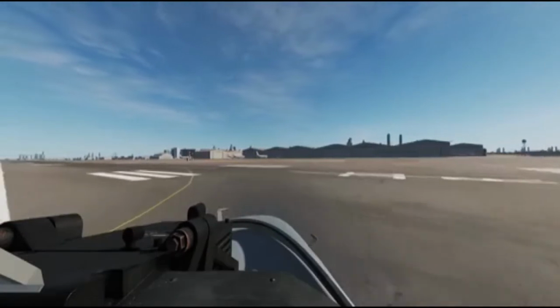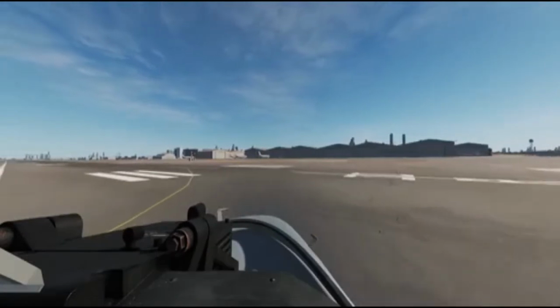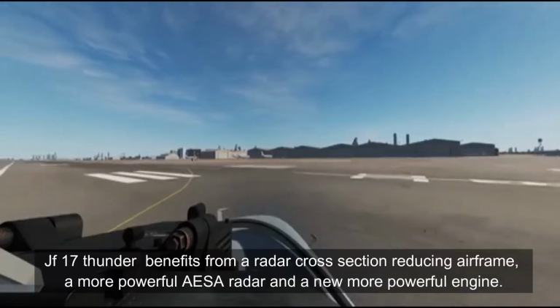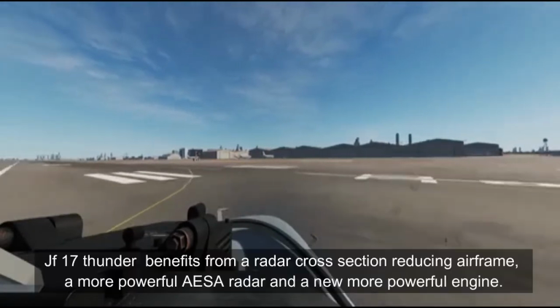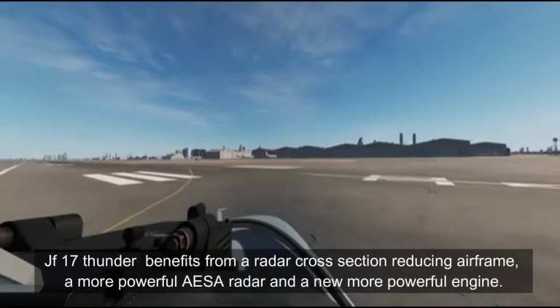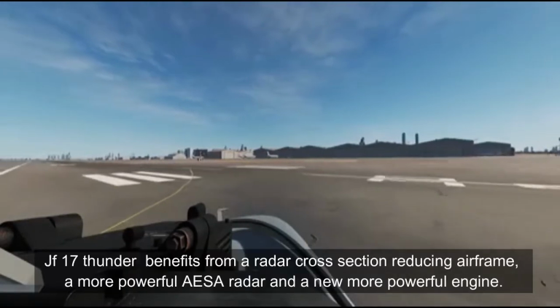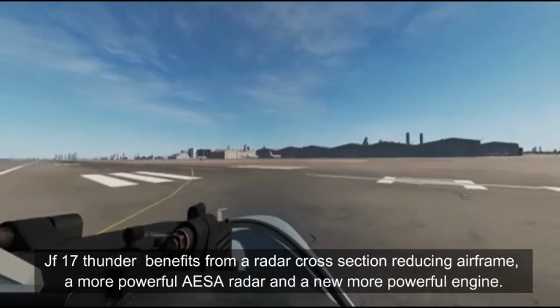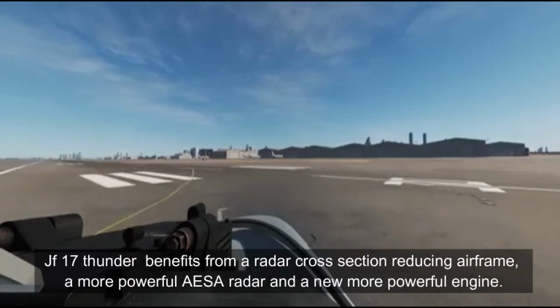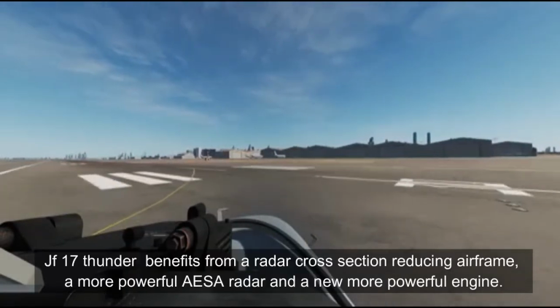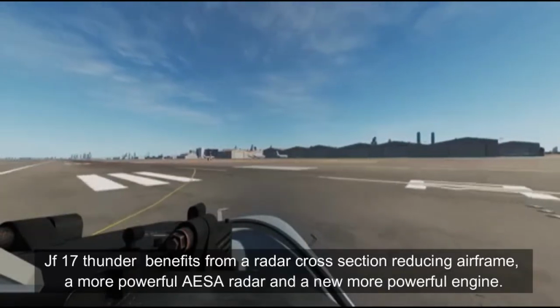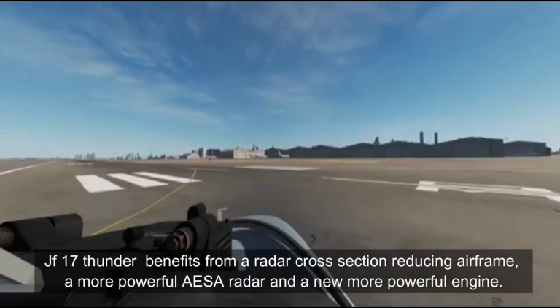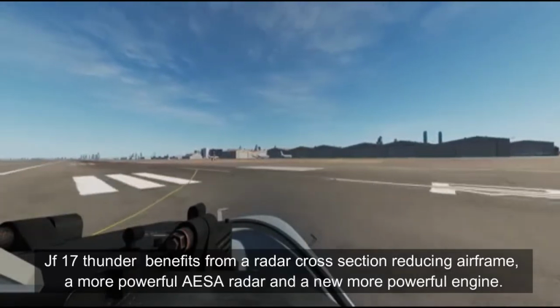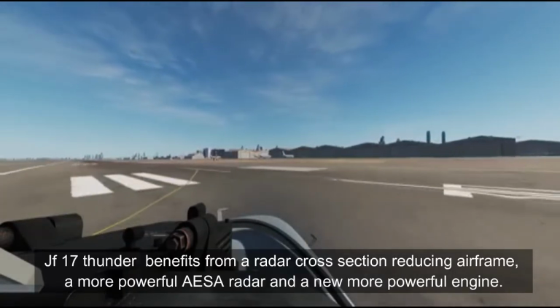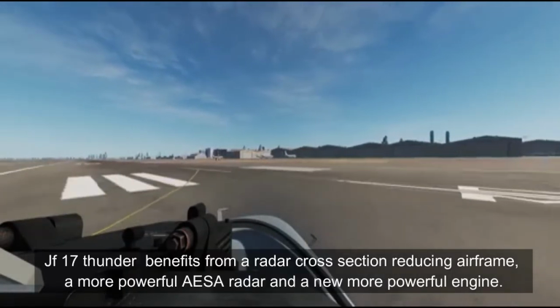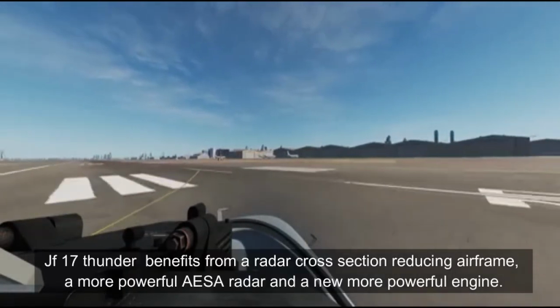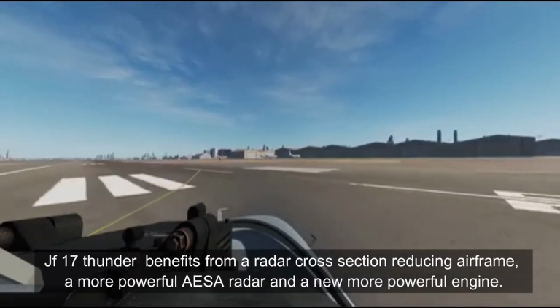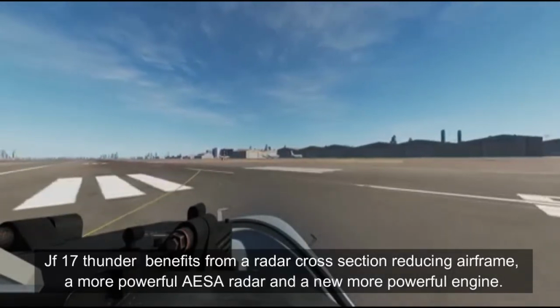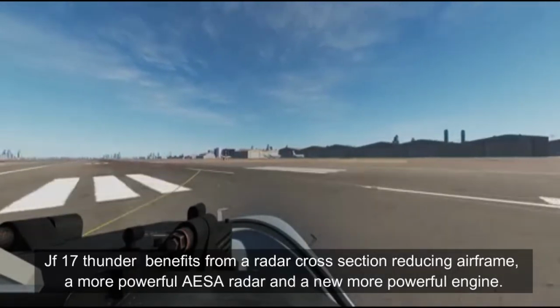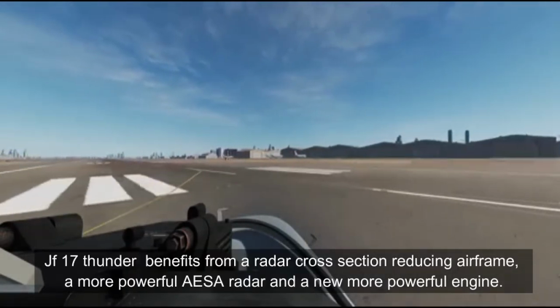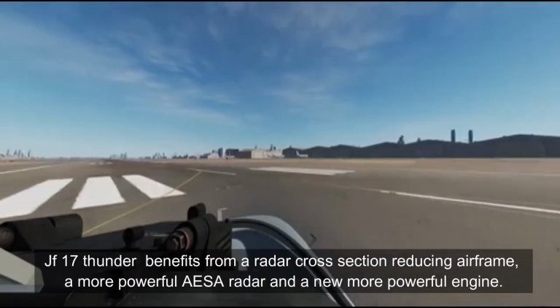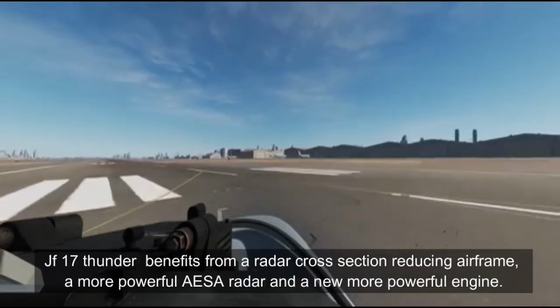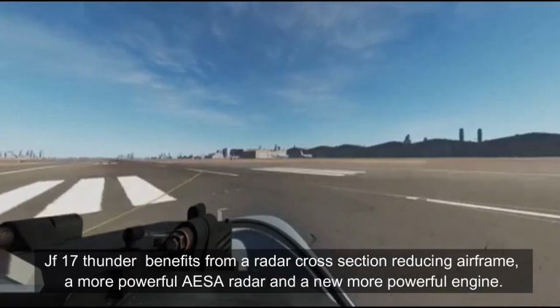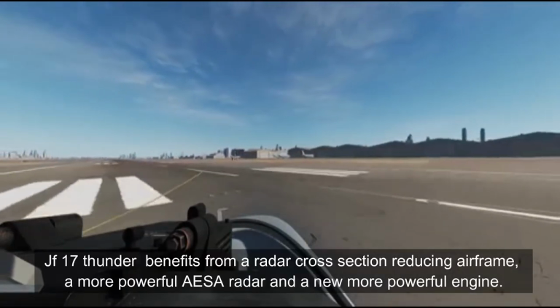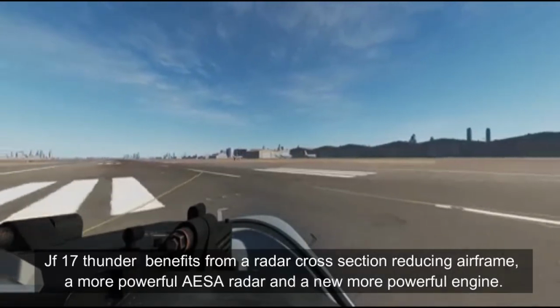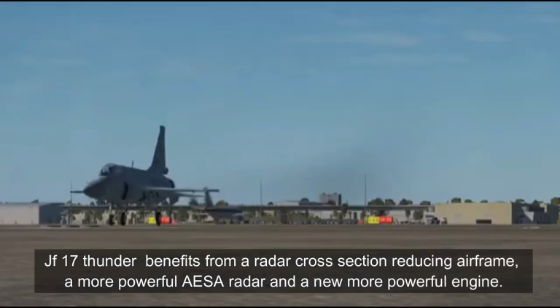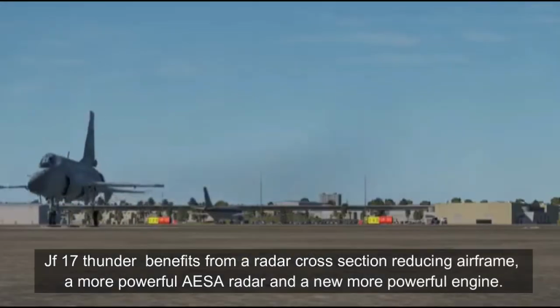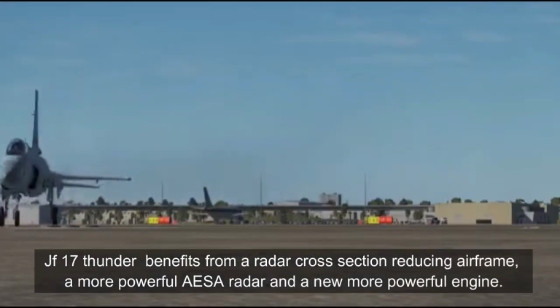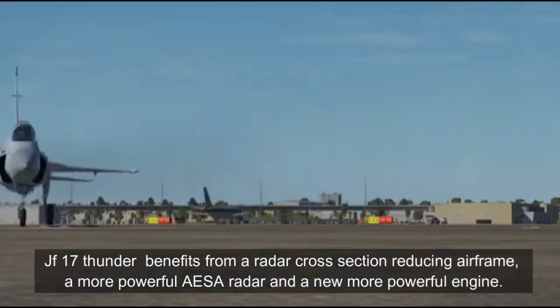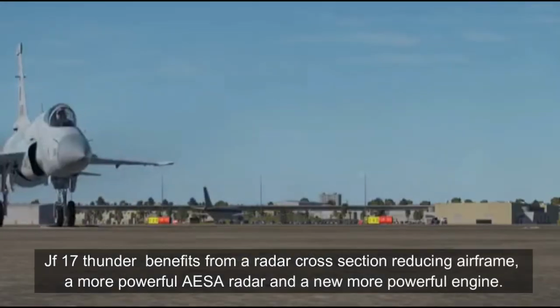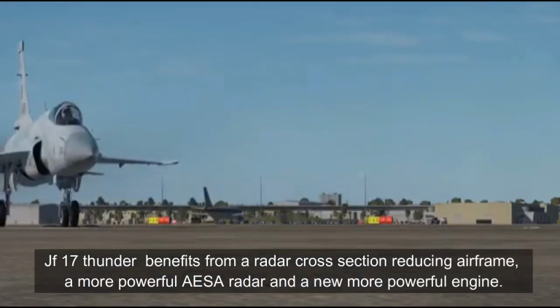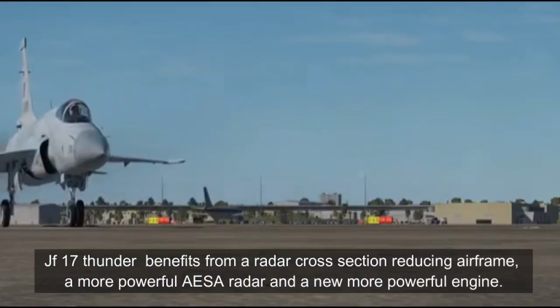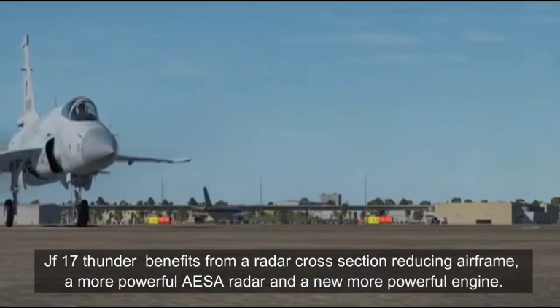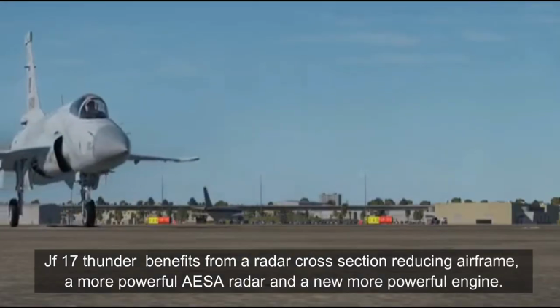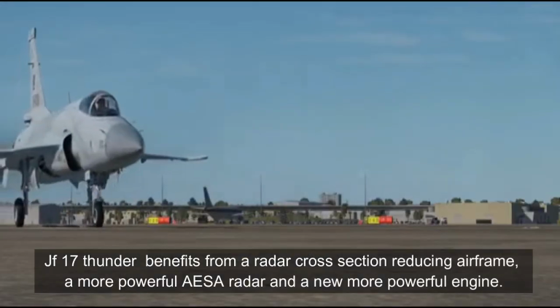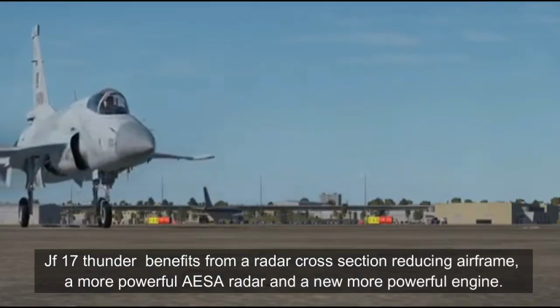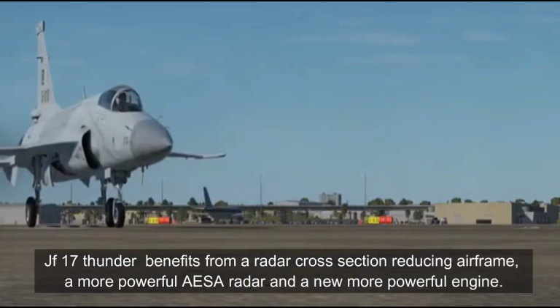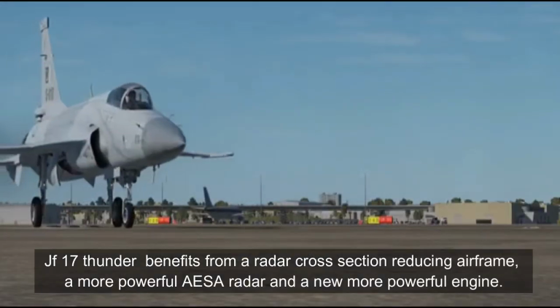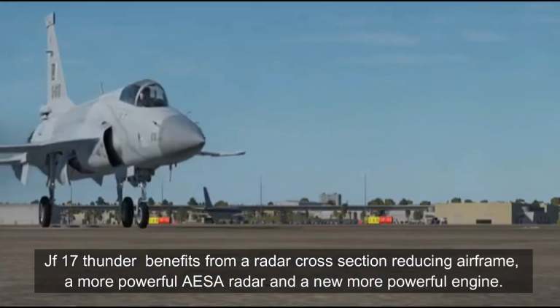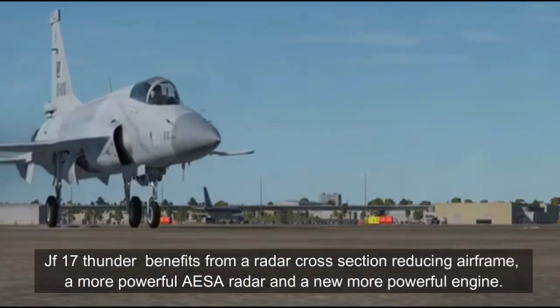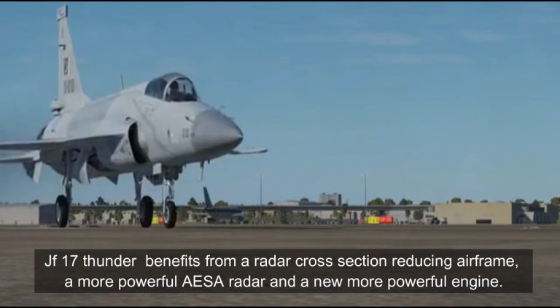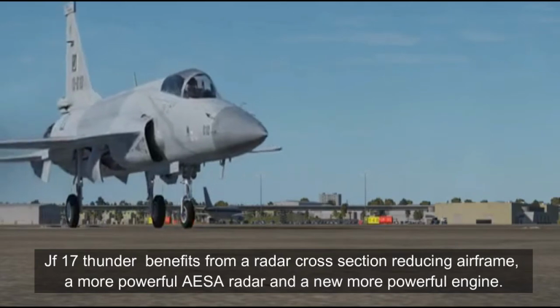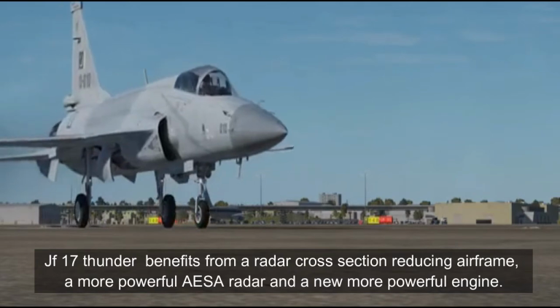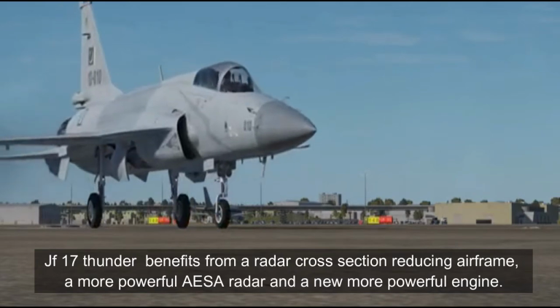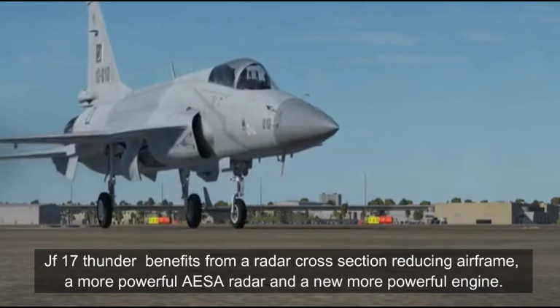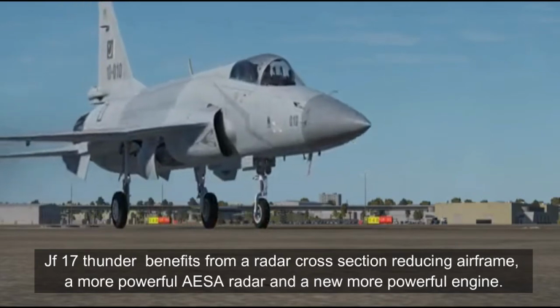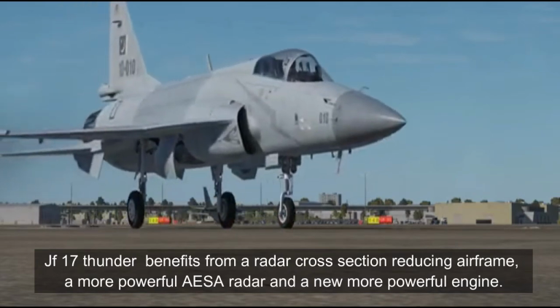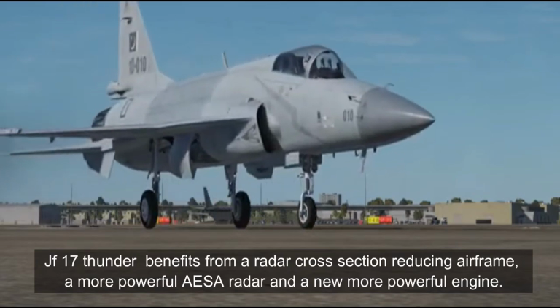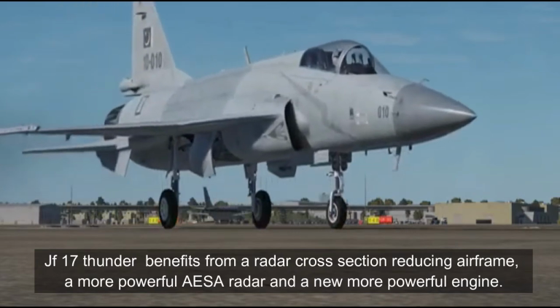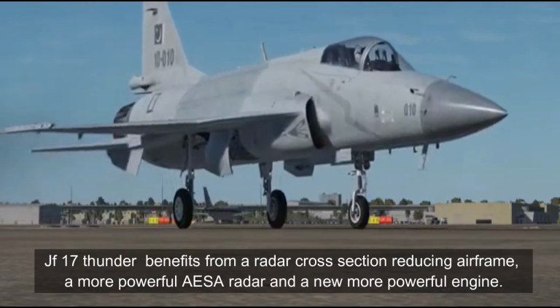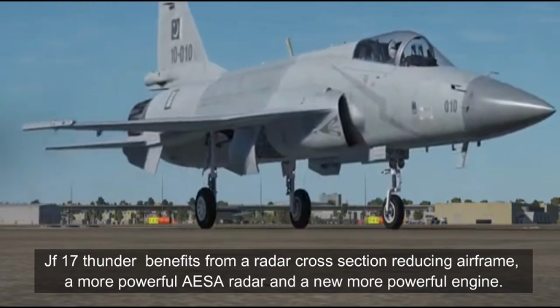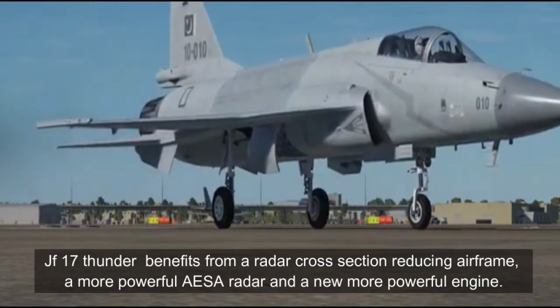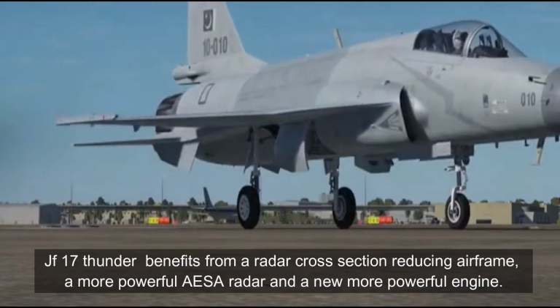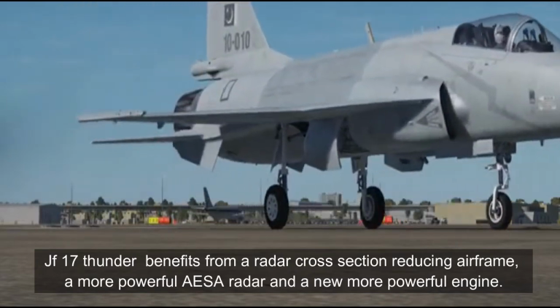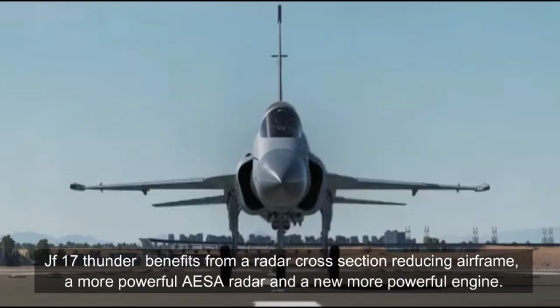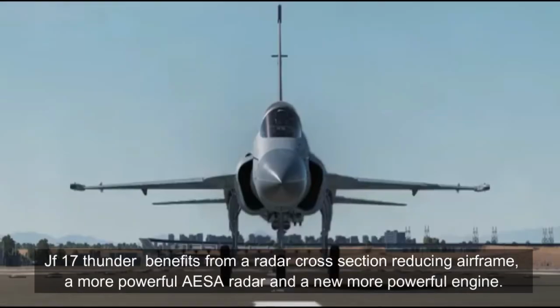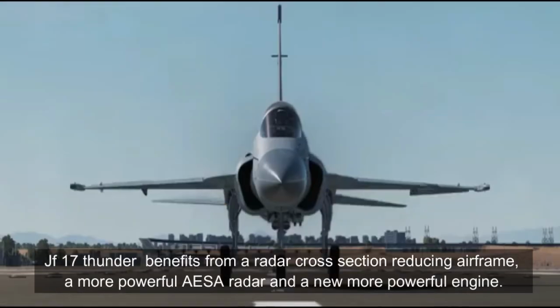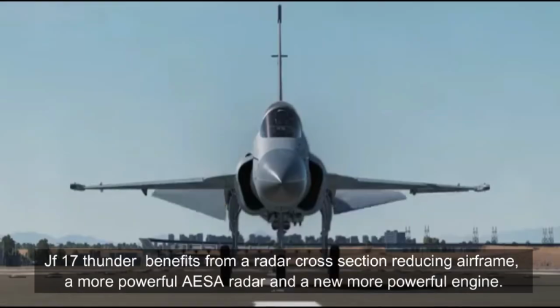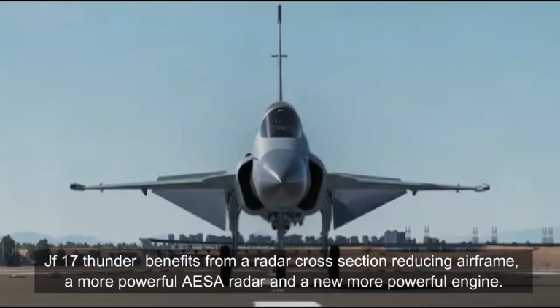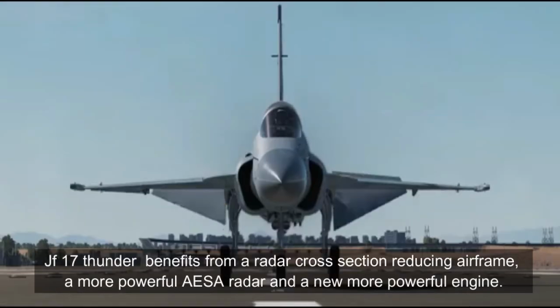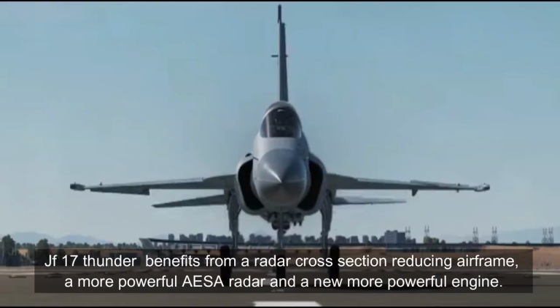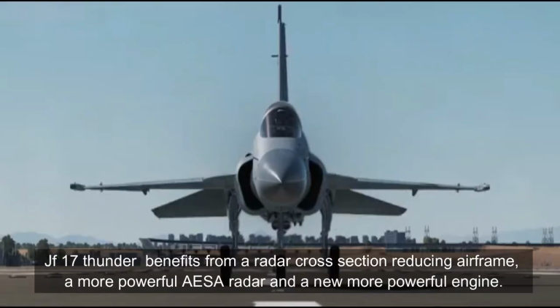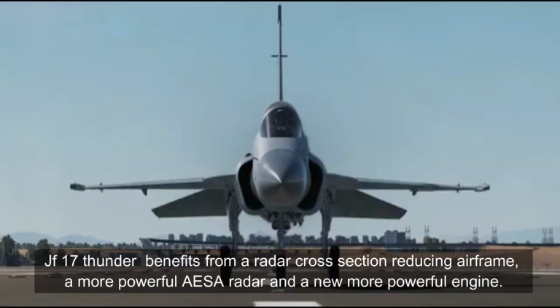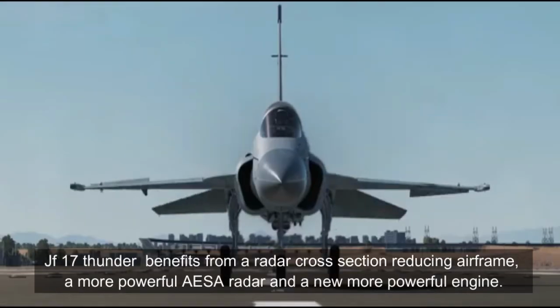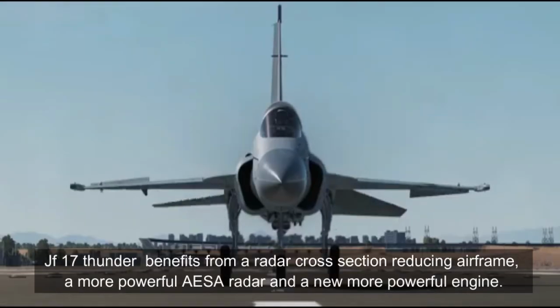The JF-17 Block III benefits from a radar cross-section reducing airframe, a more powerful AESA radar, and a new, more powerful engine.